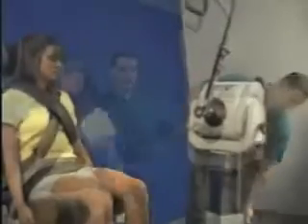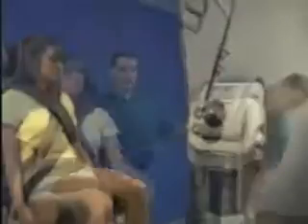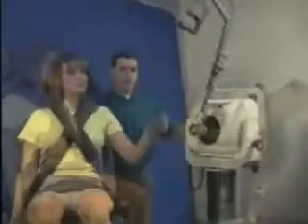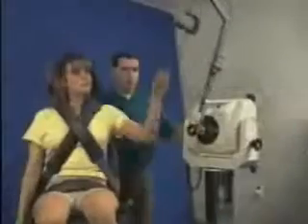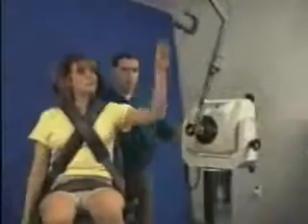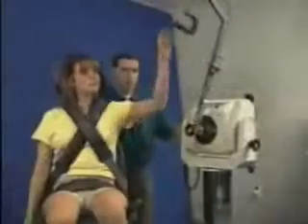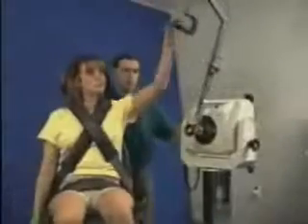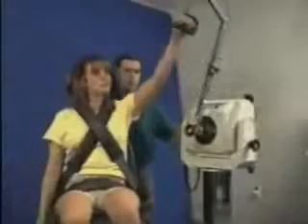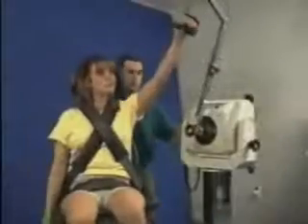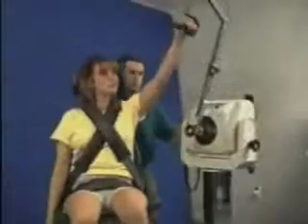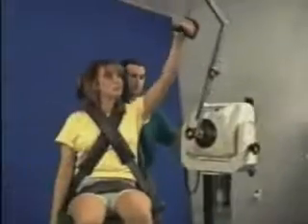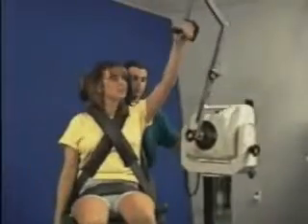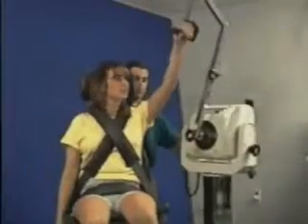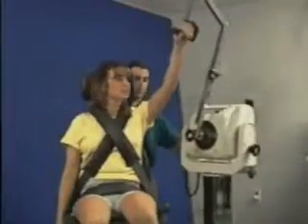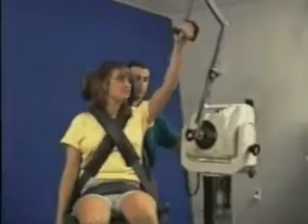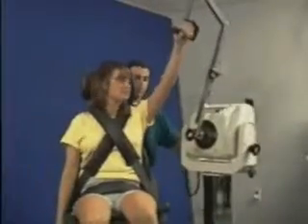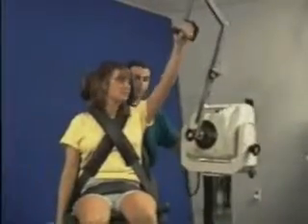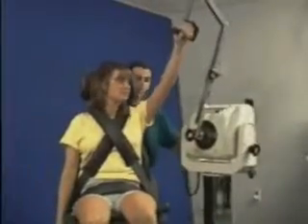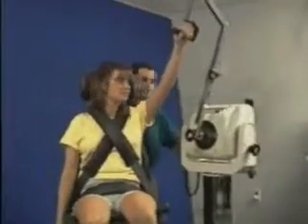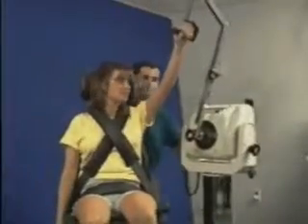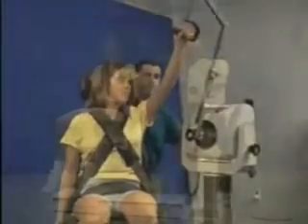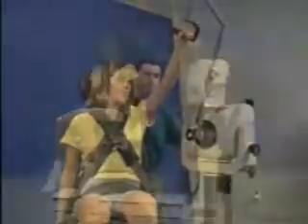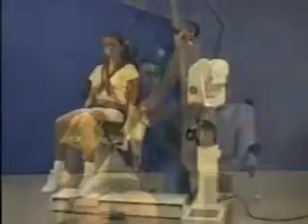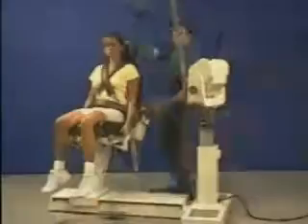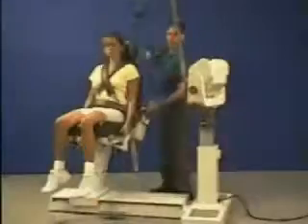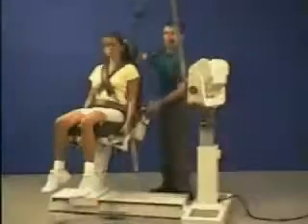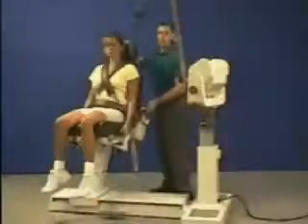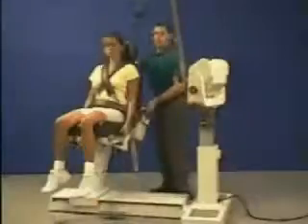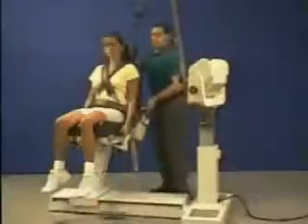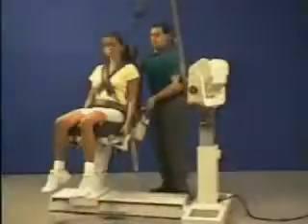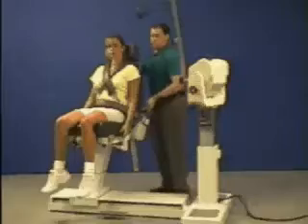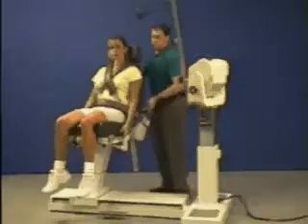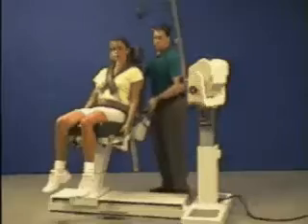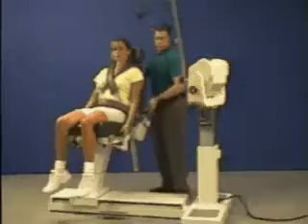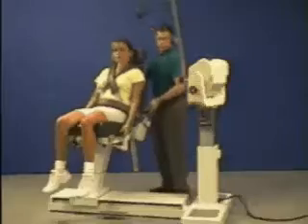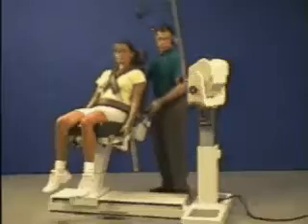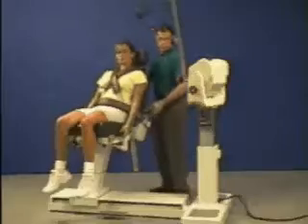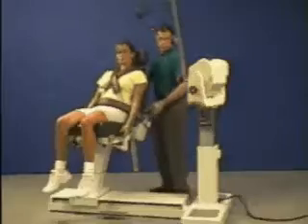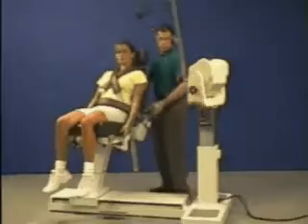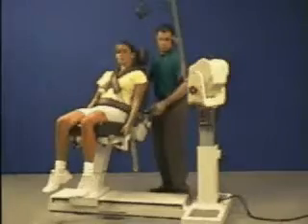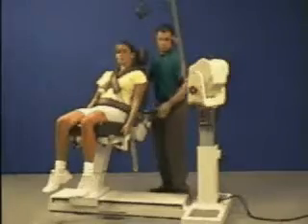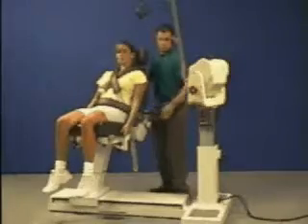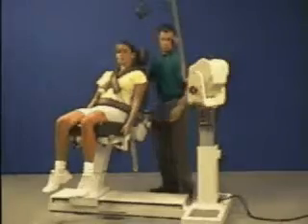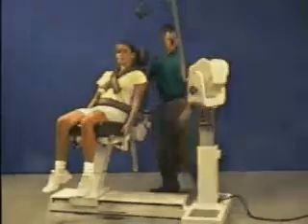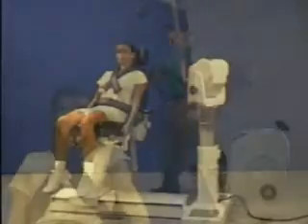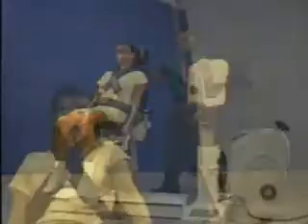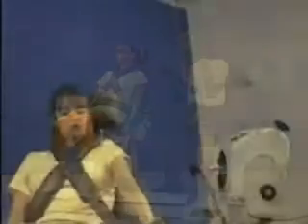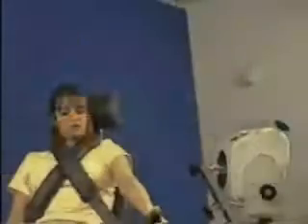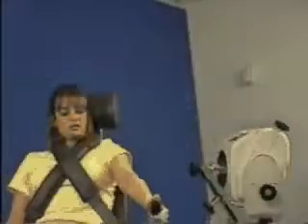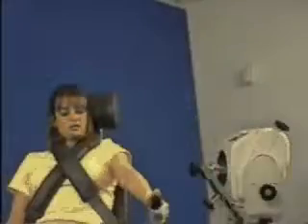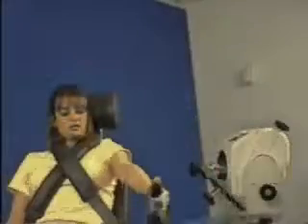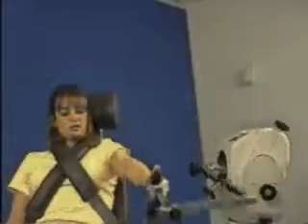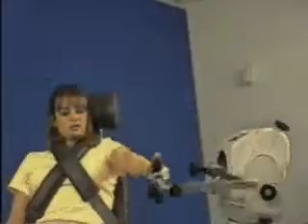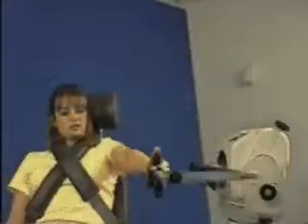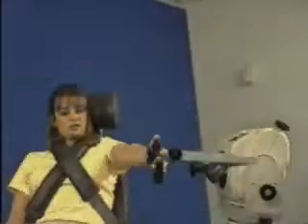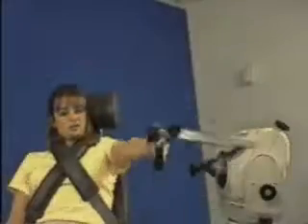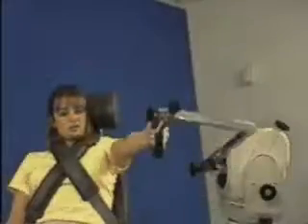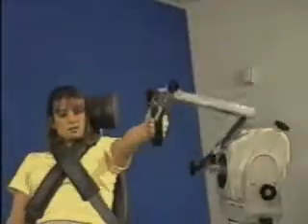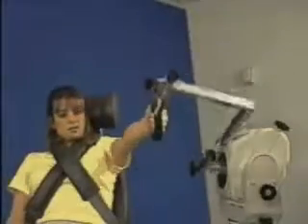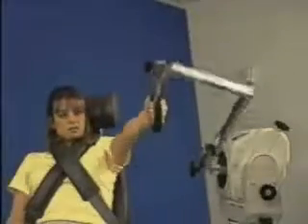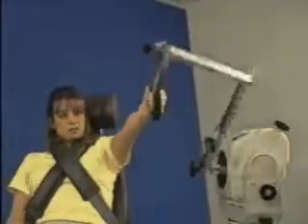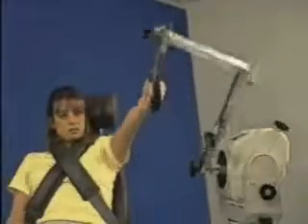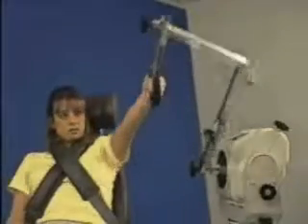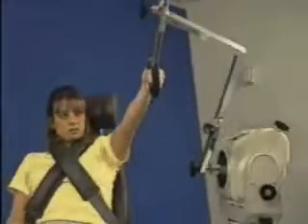Move patient into position. The seat may be tilted to accommodate the patient. Set range of motion stops.